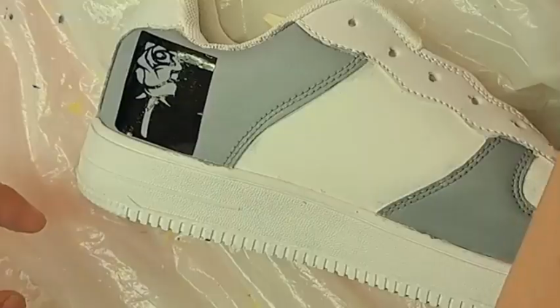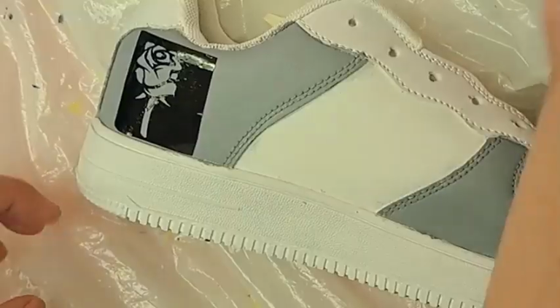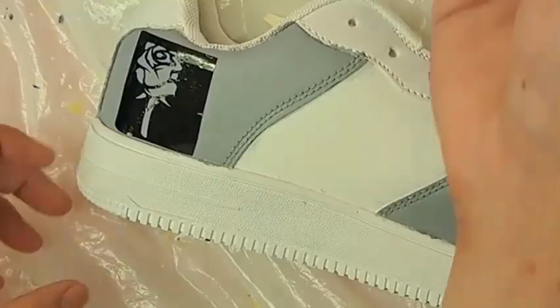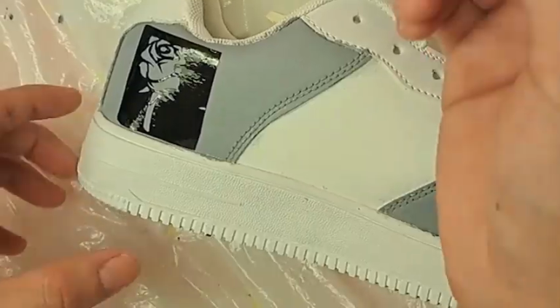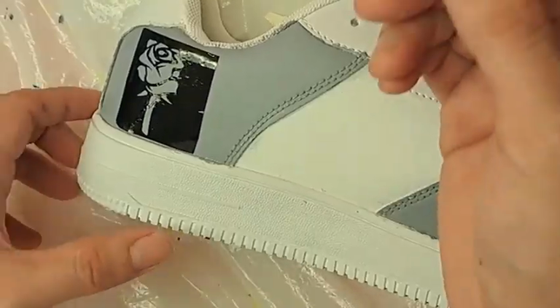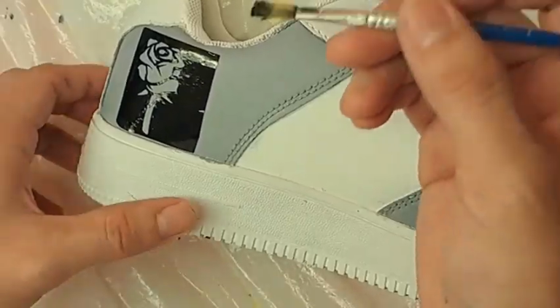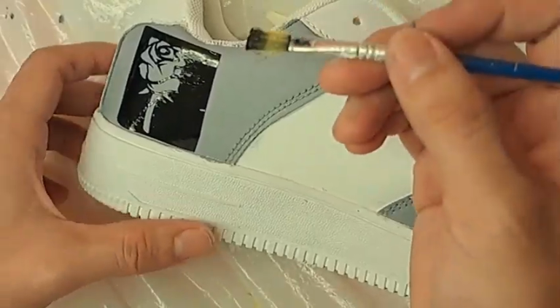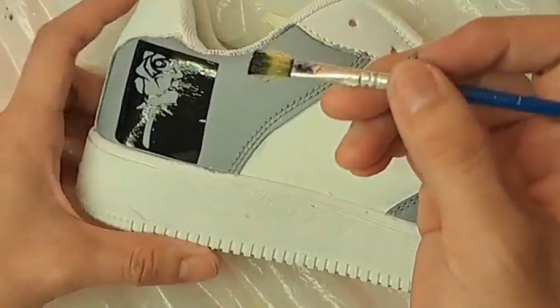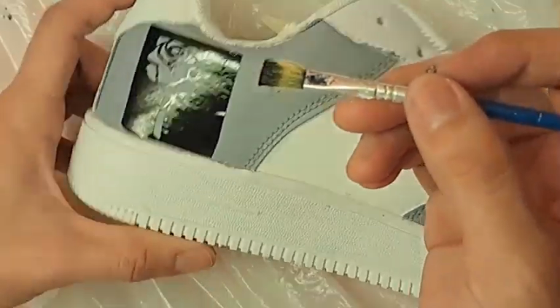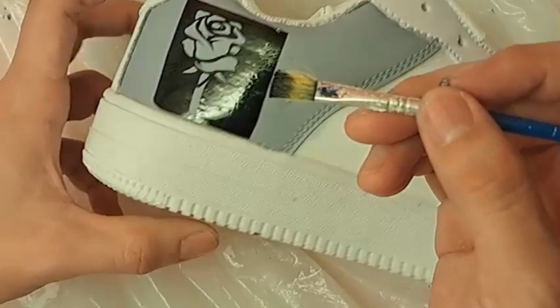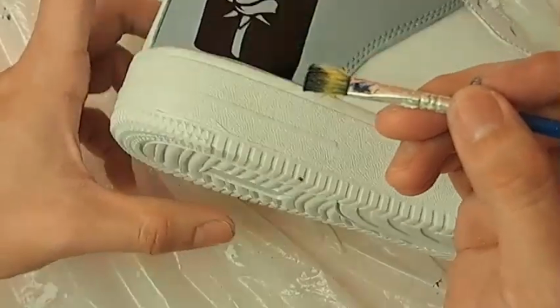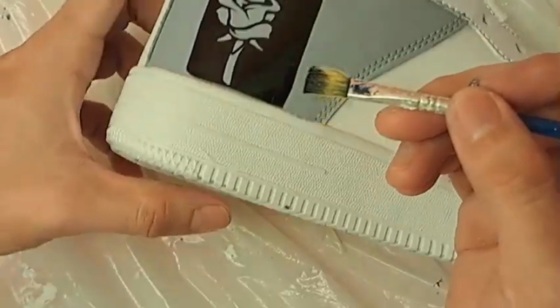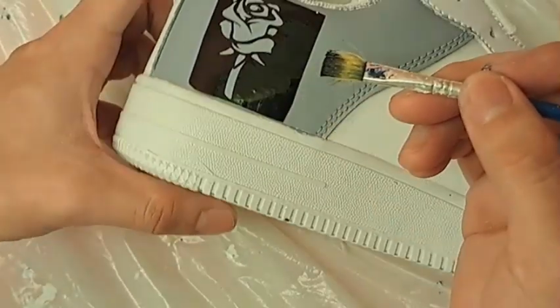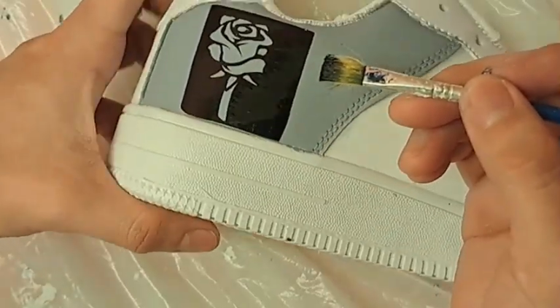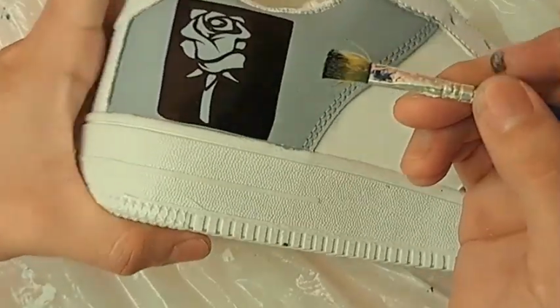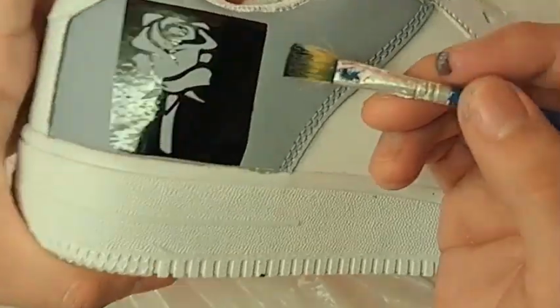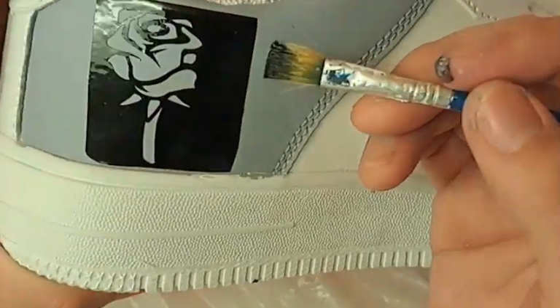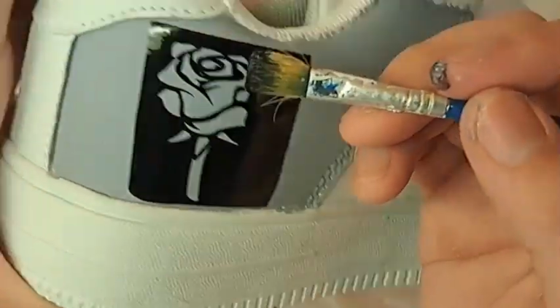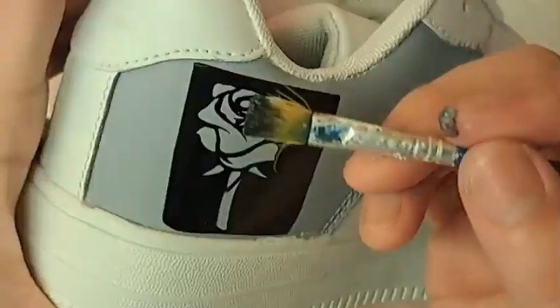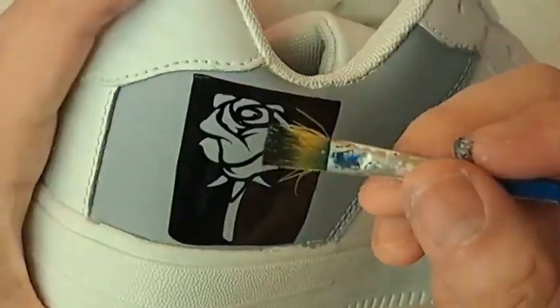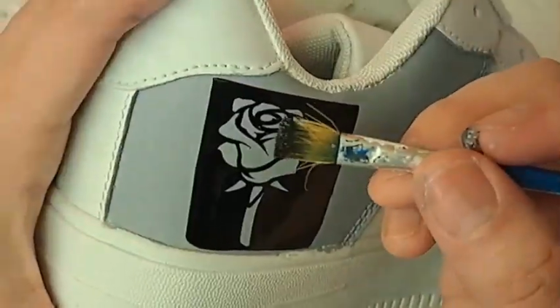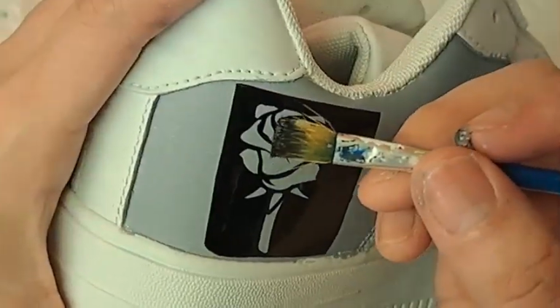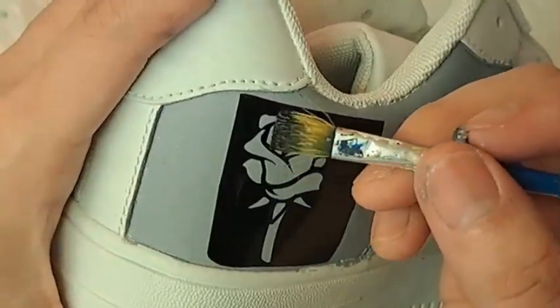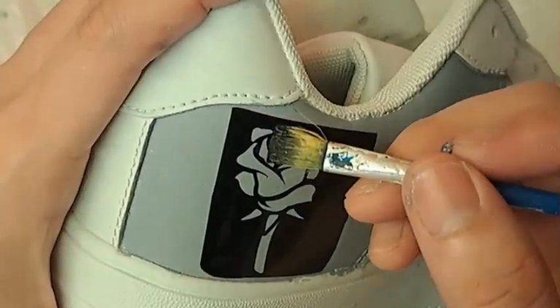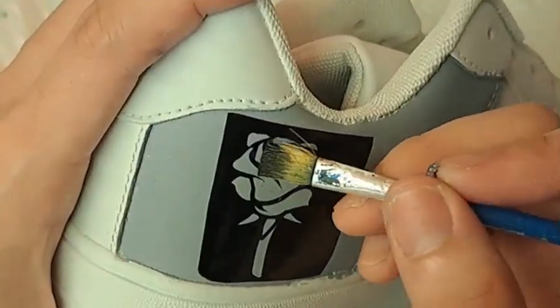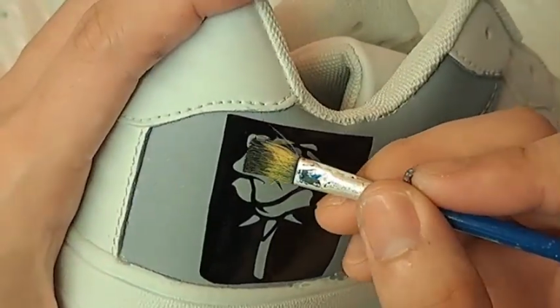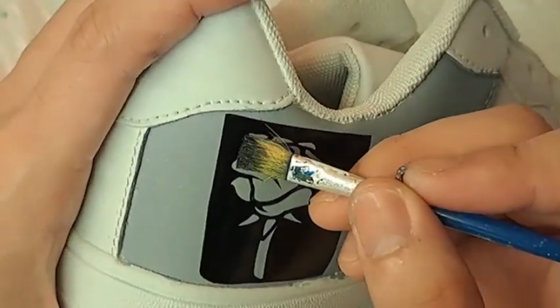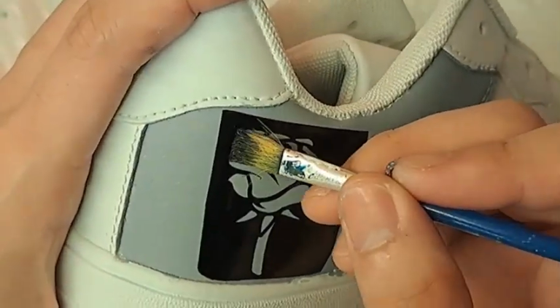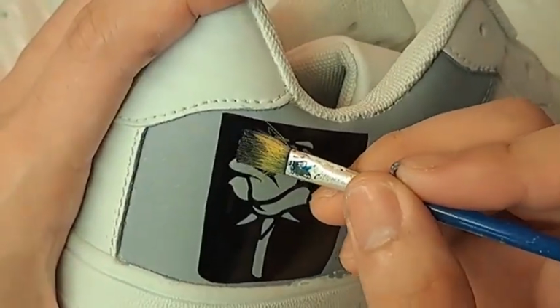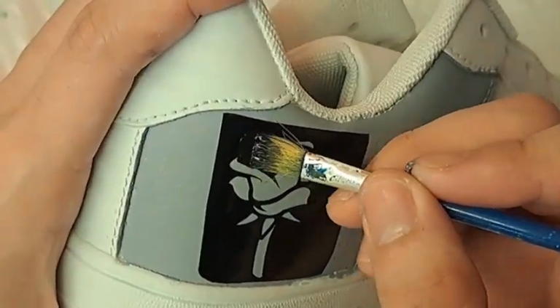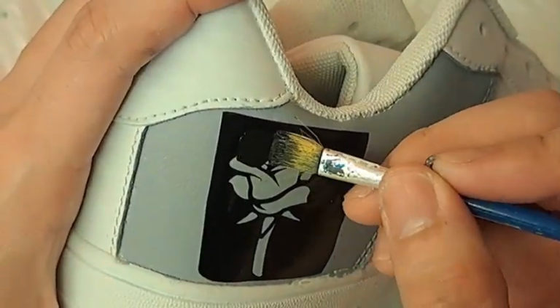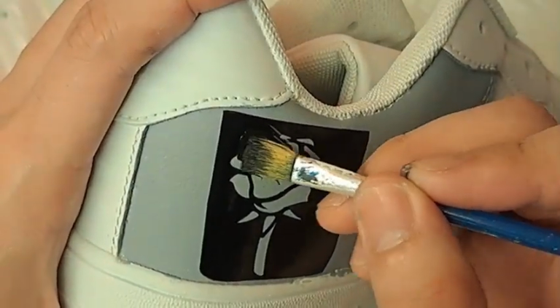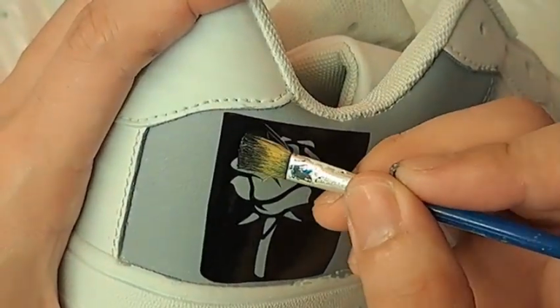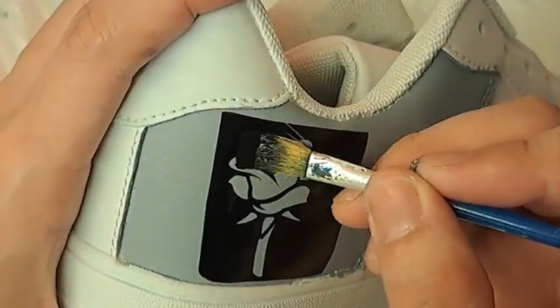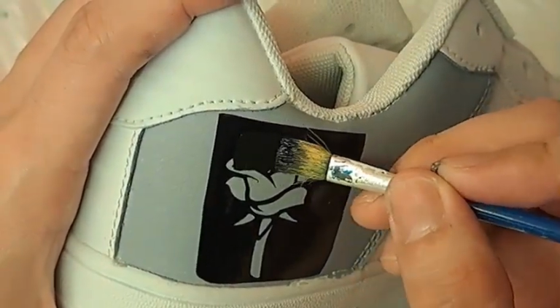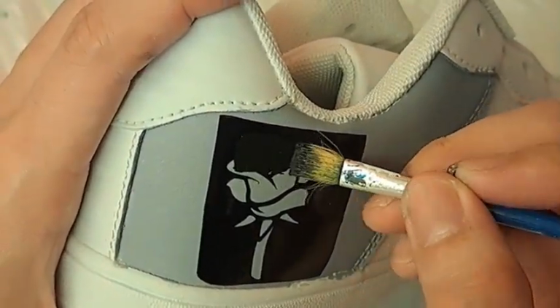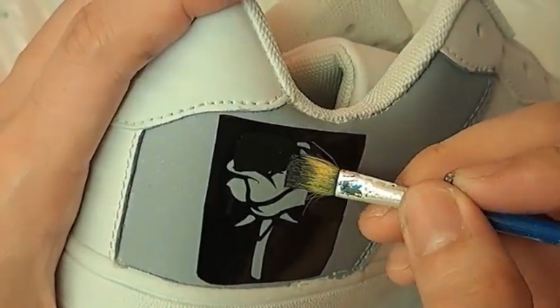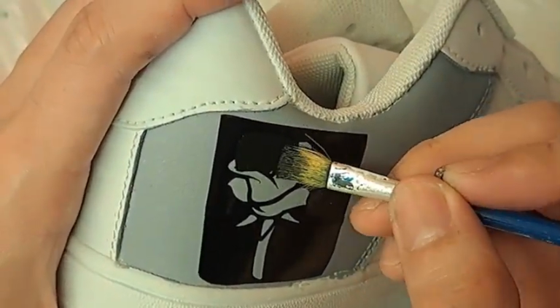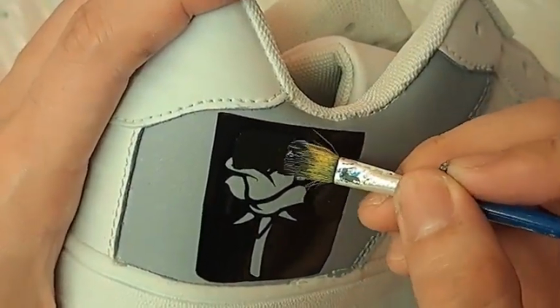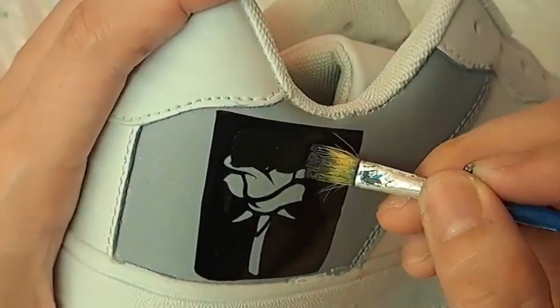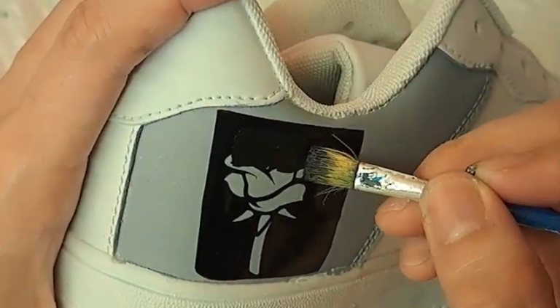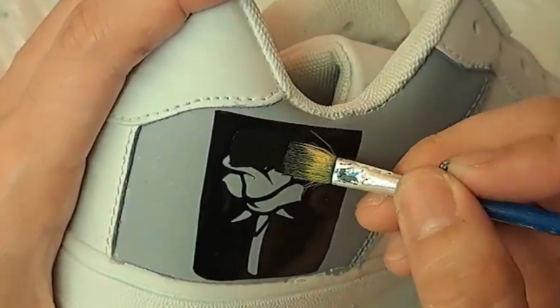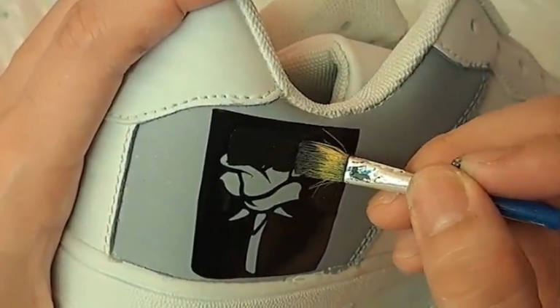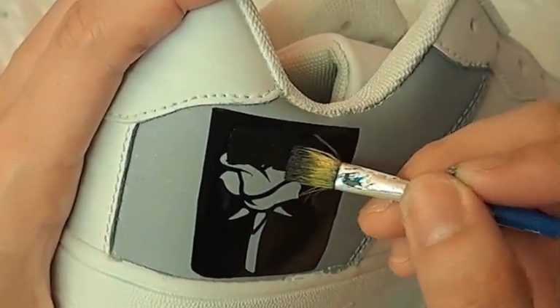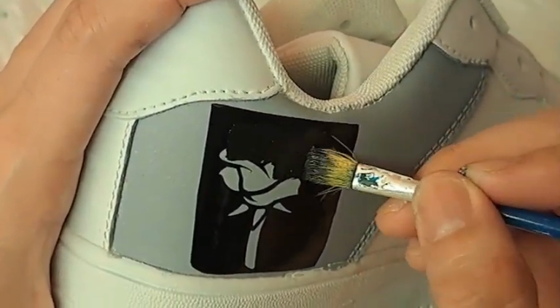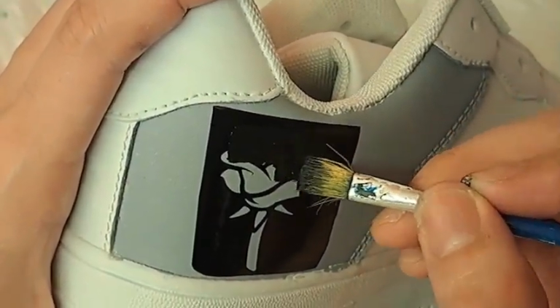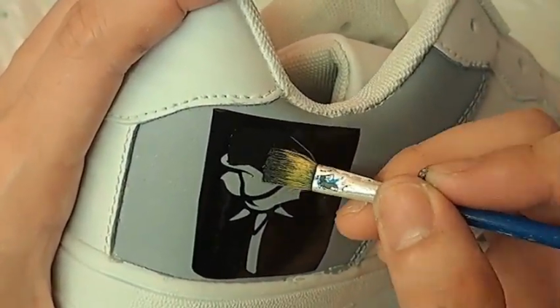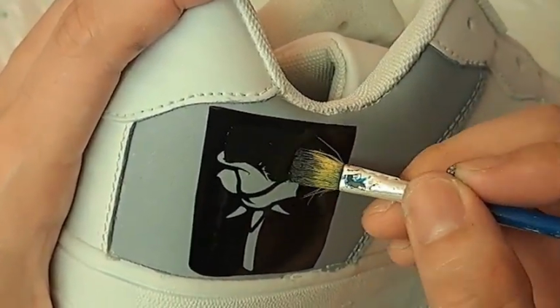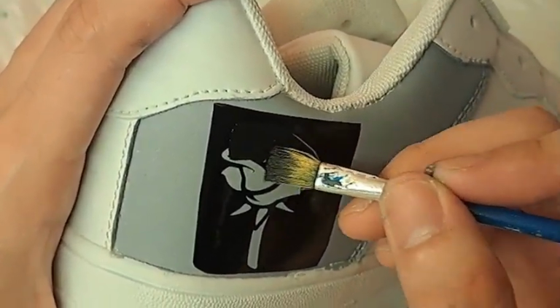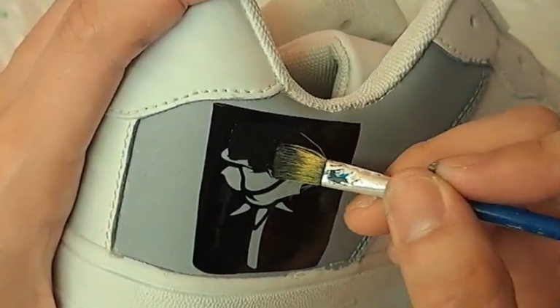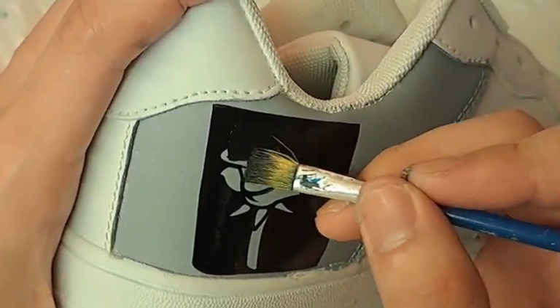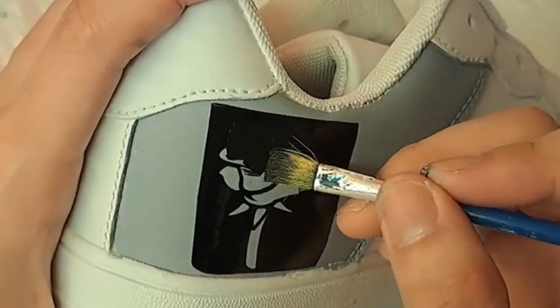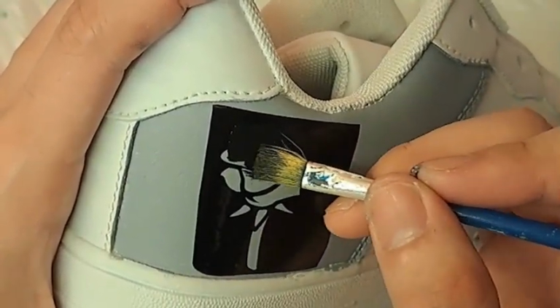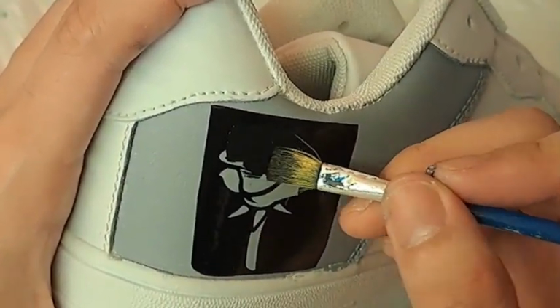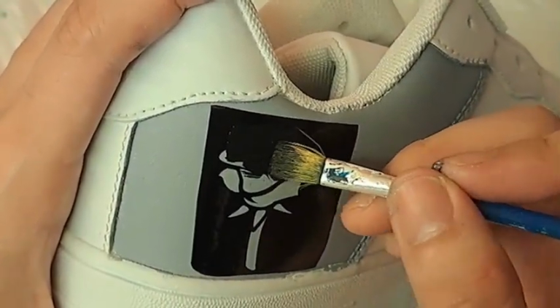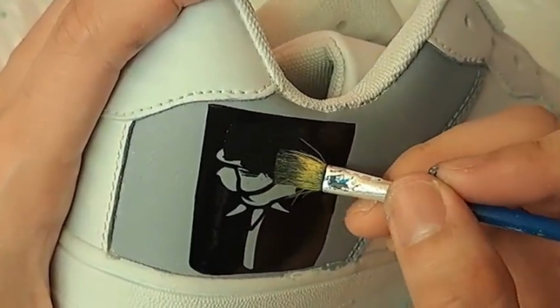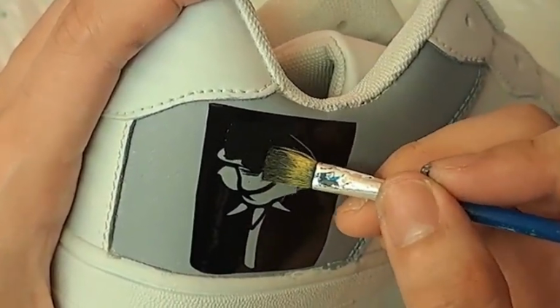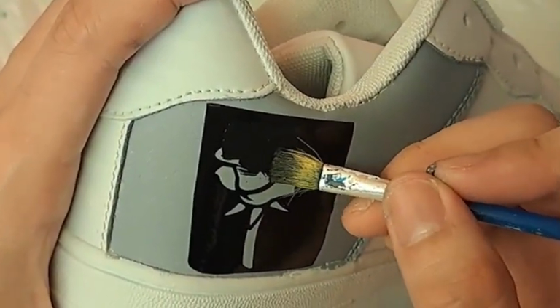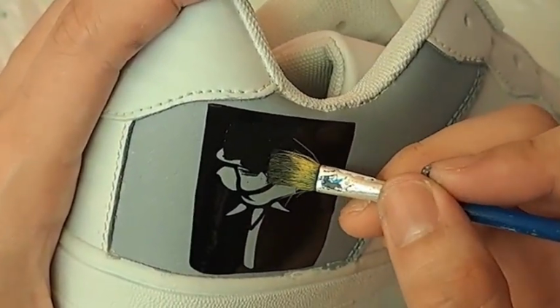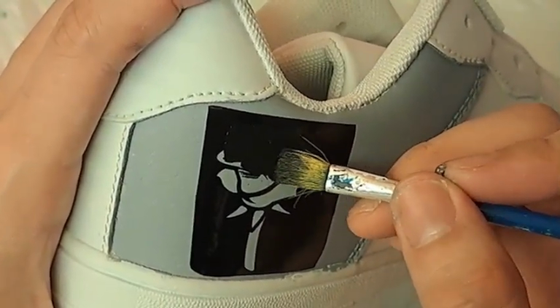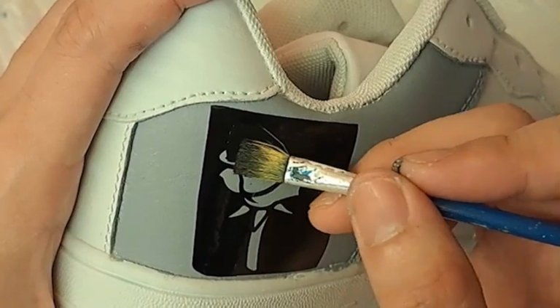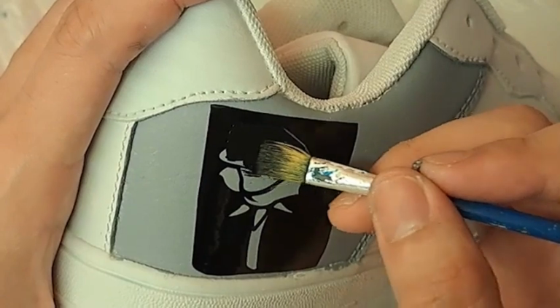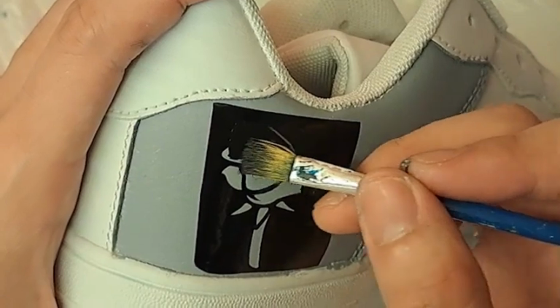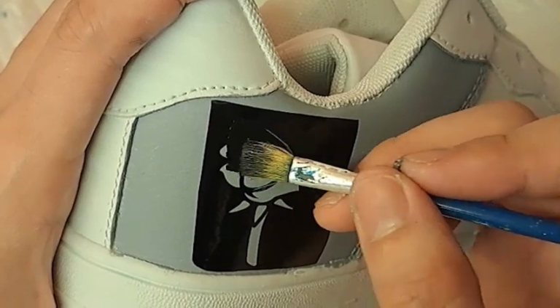Paint a thin and even layer over the stencil and blow dry it. Repeat it three times.